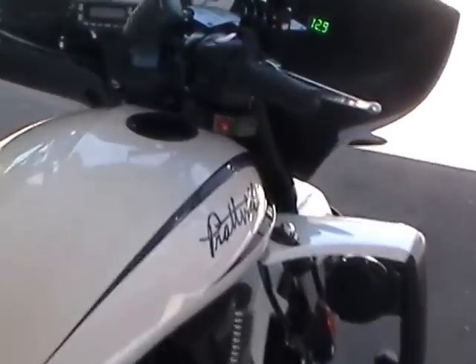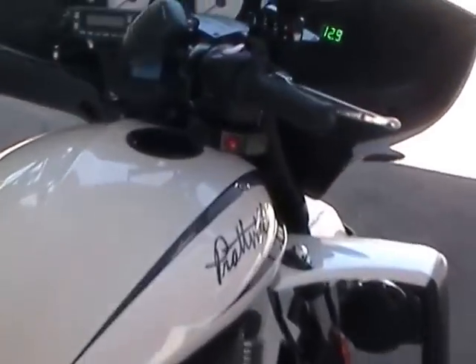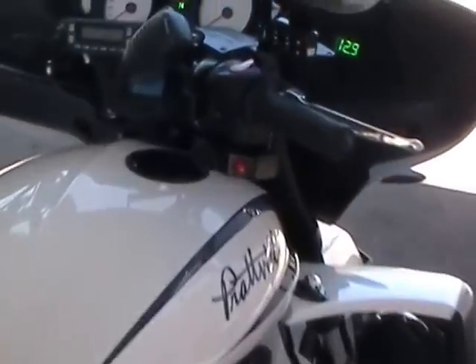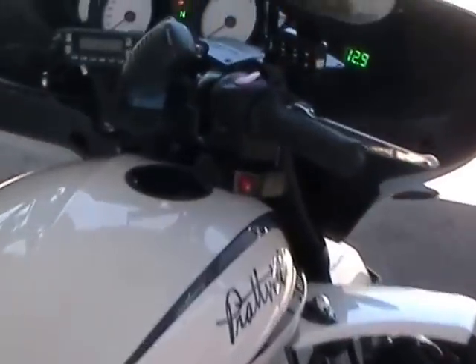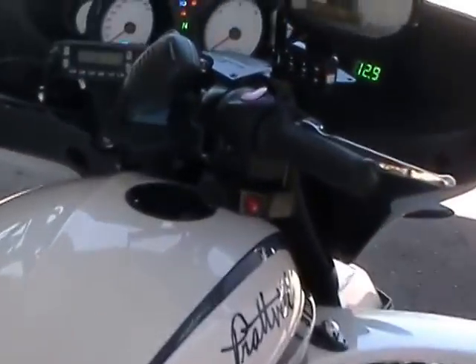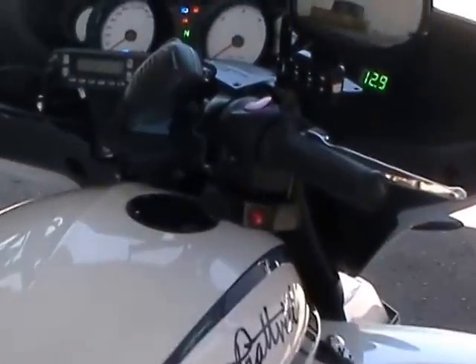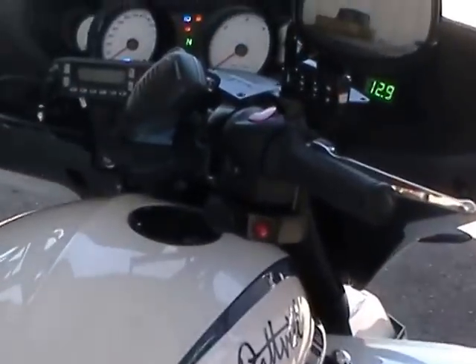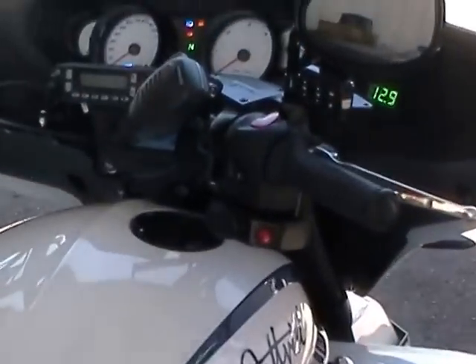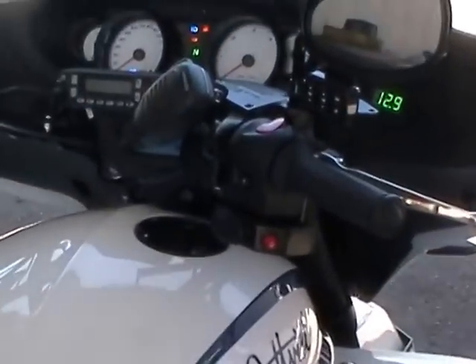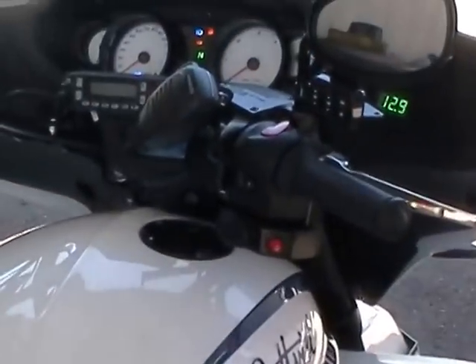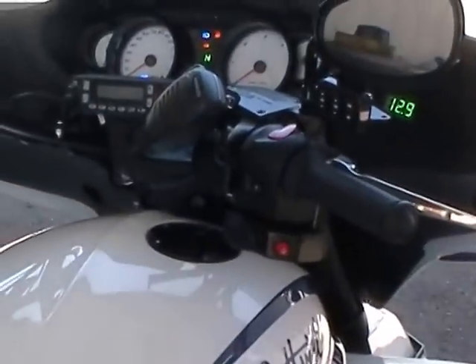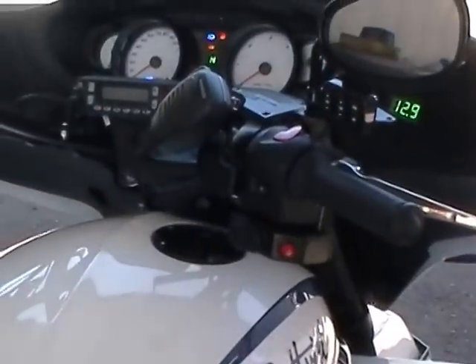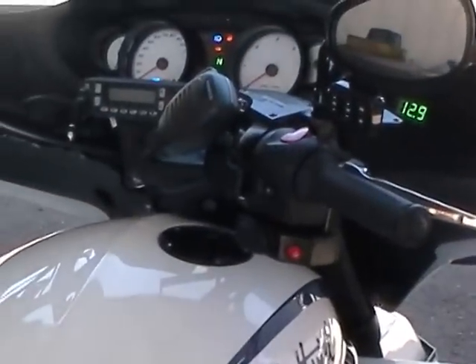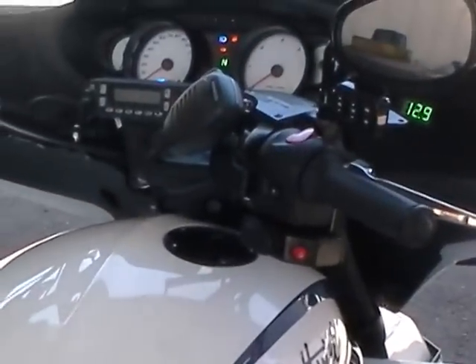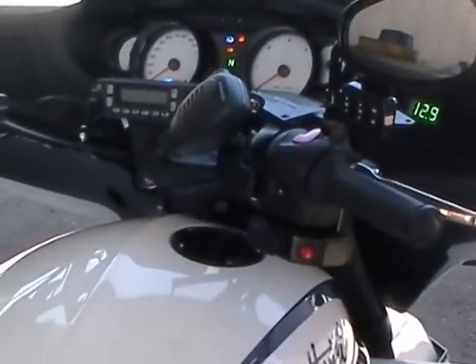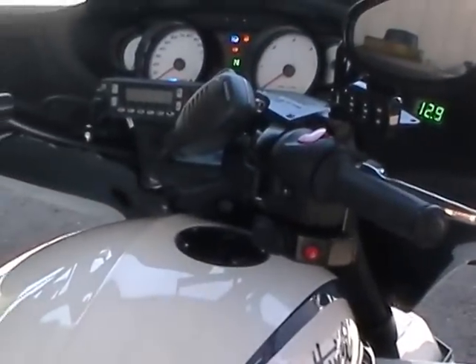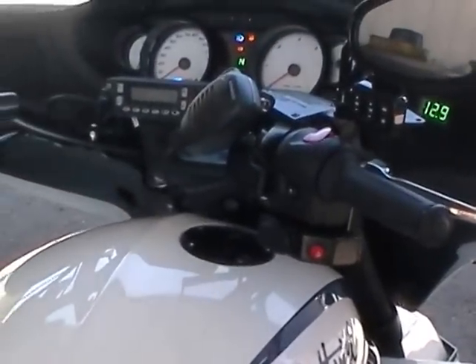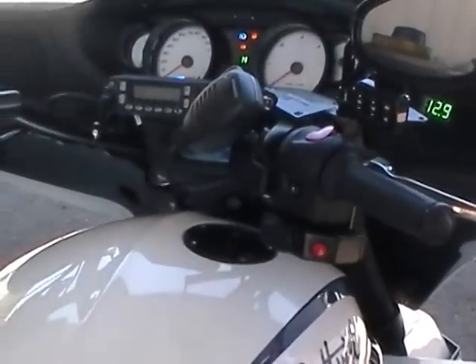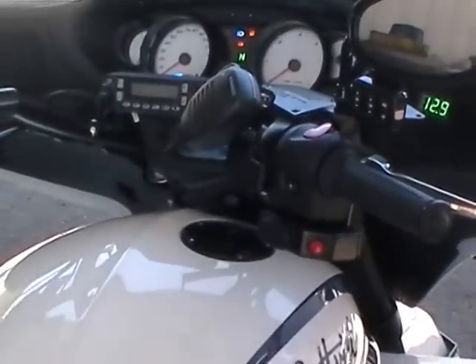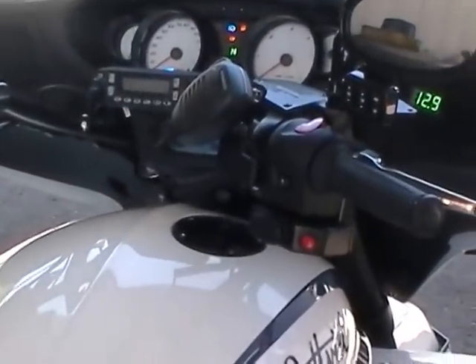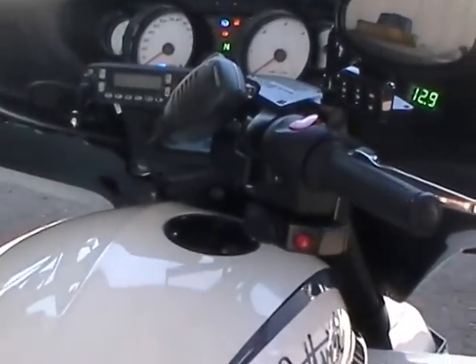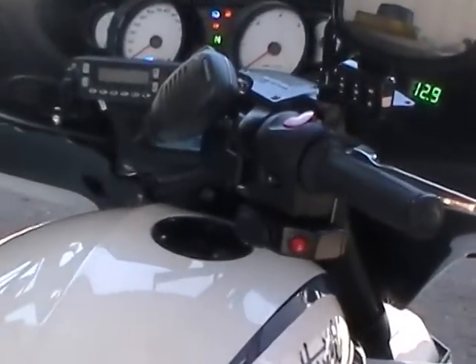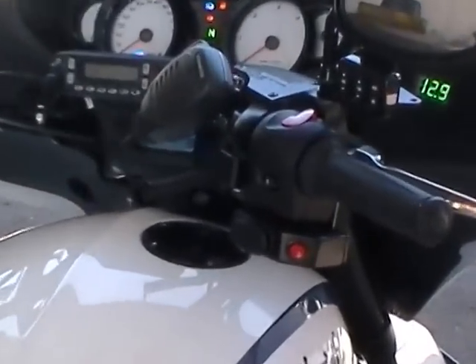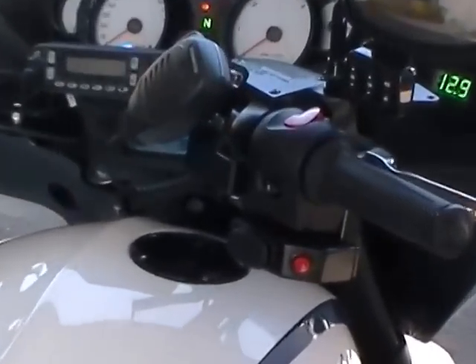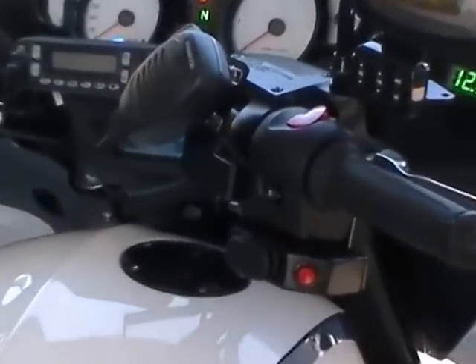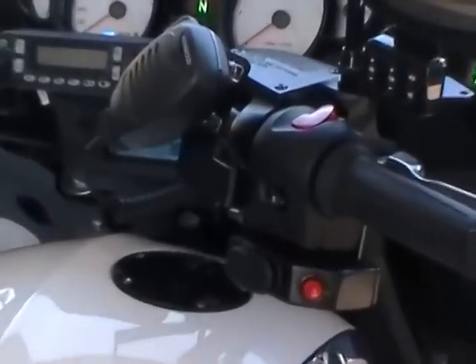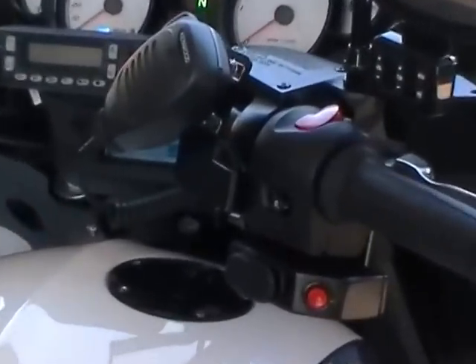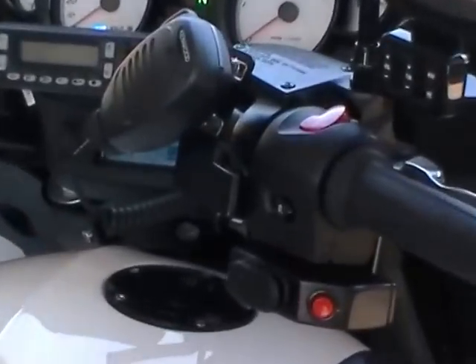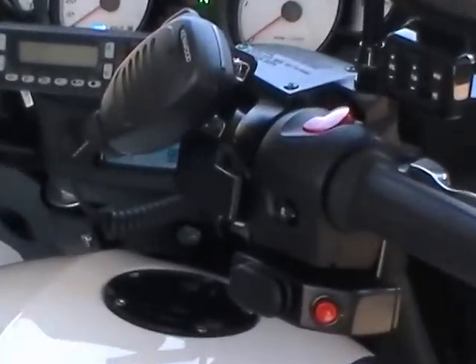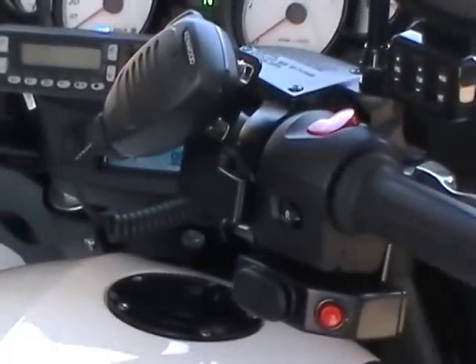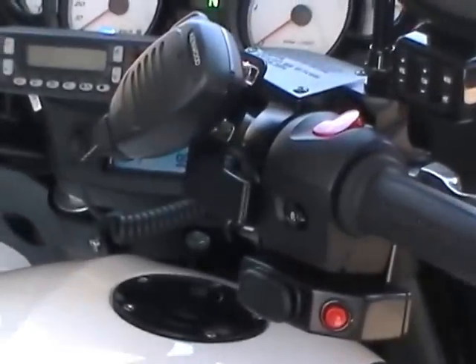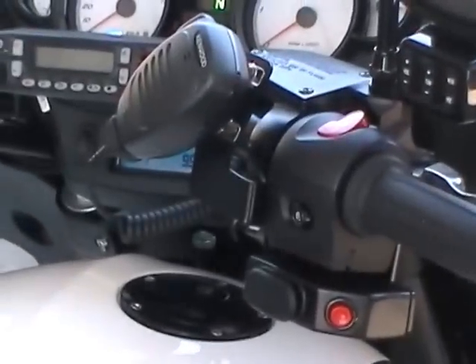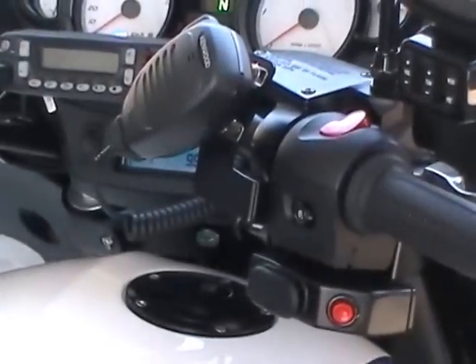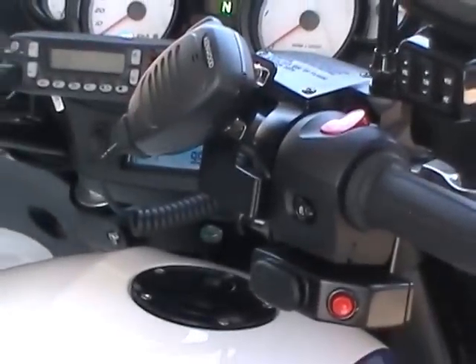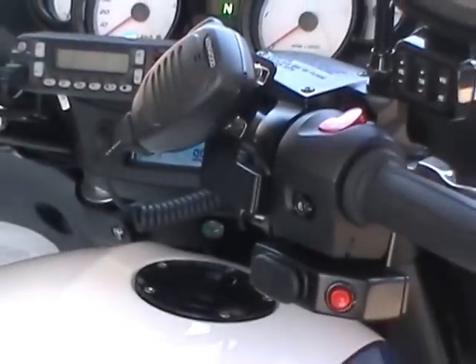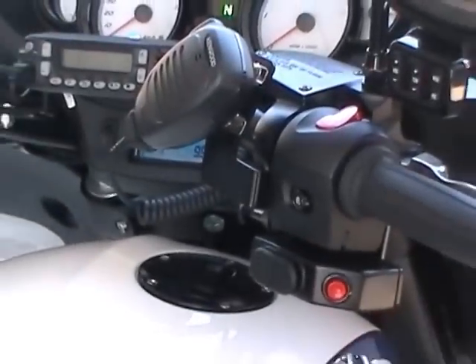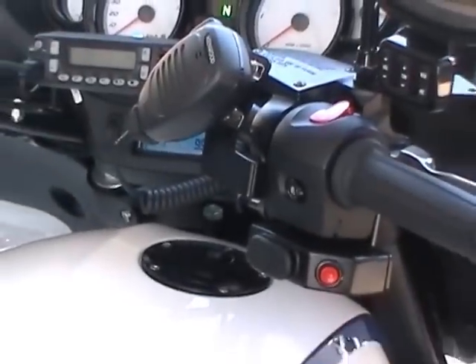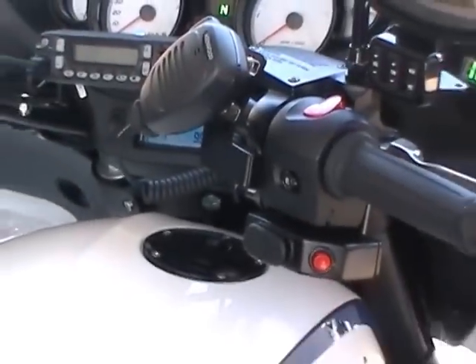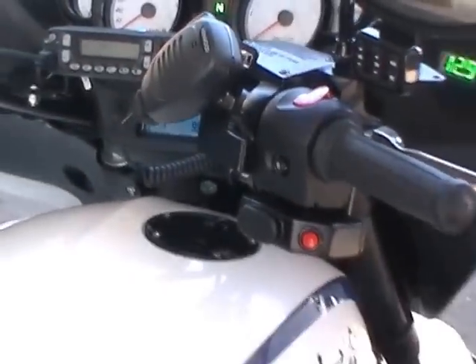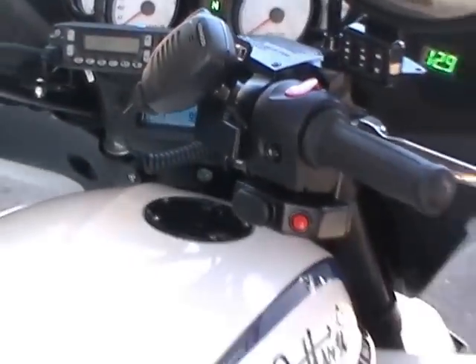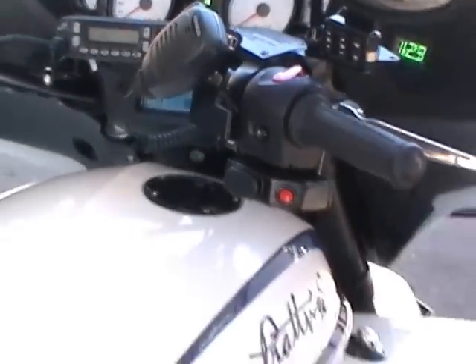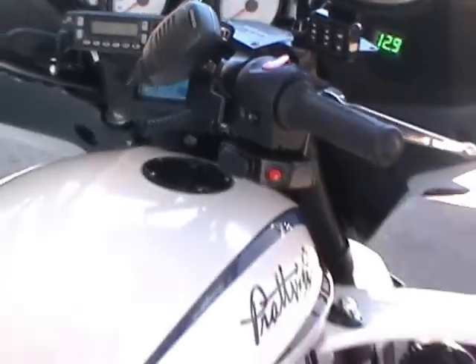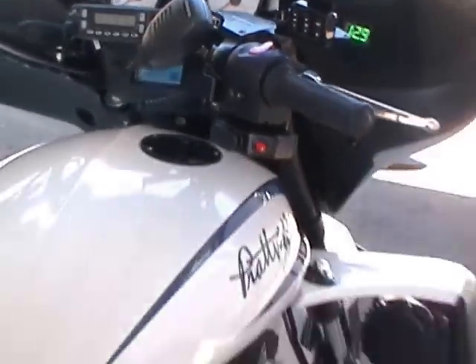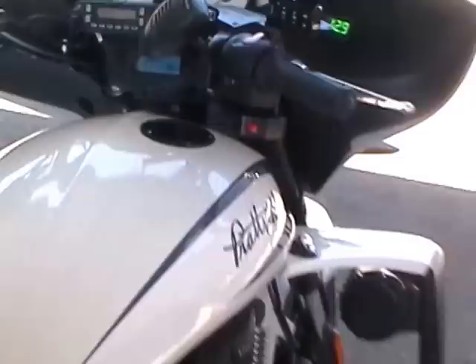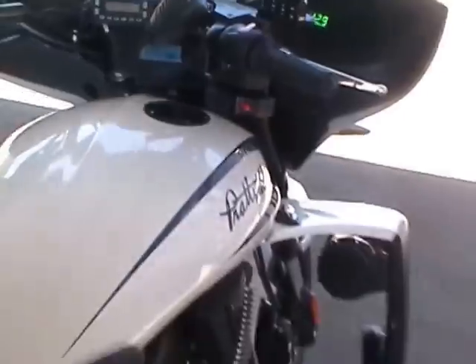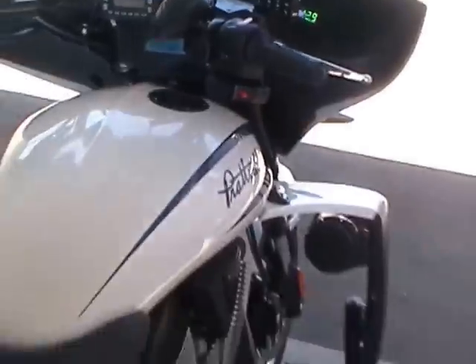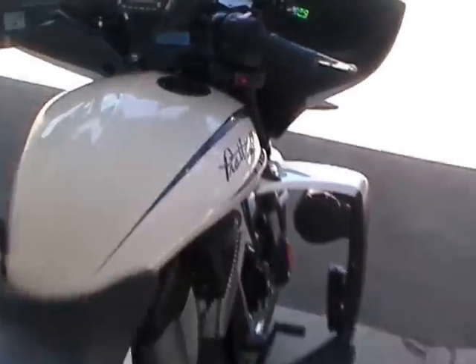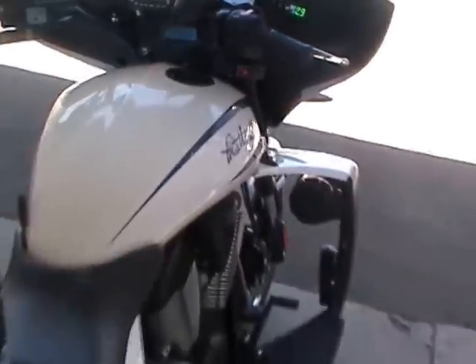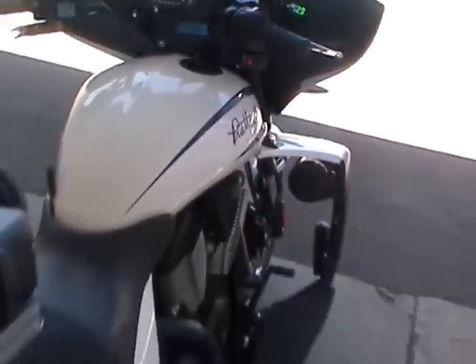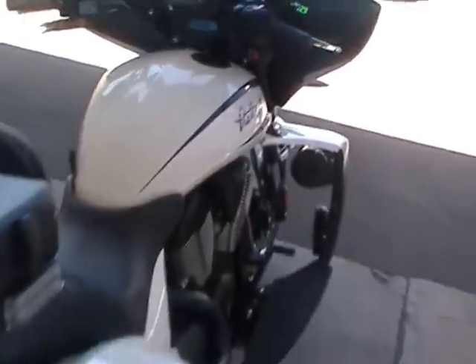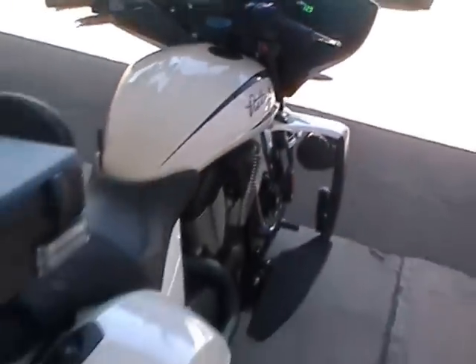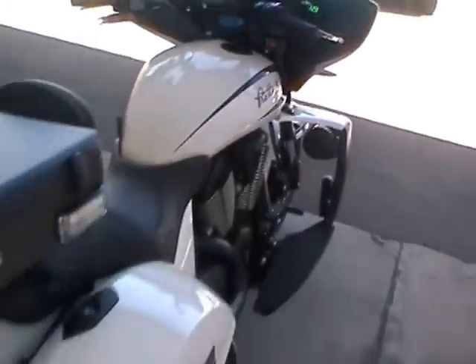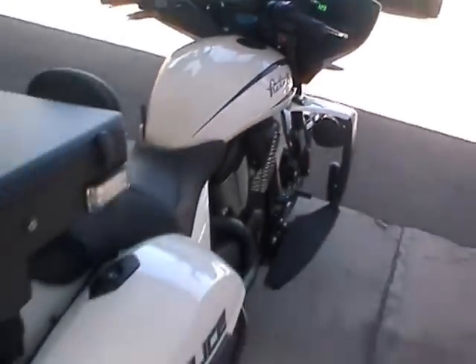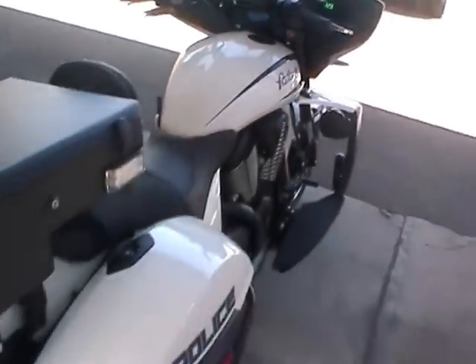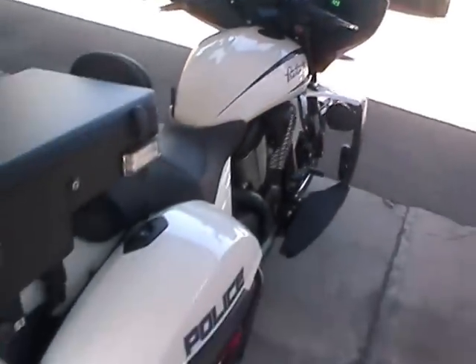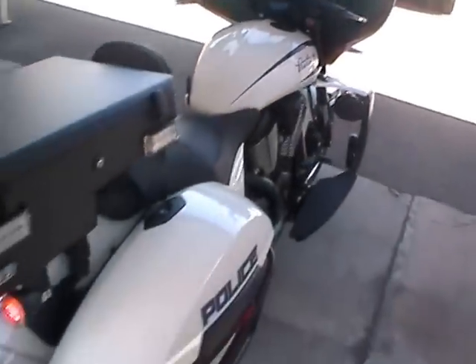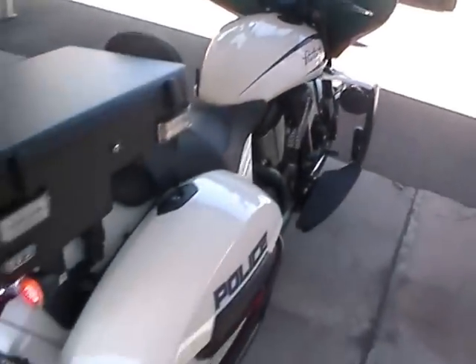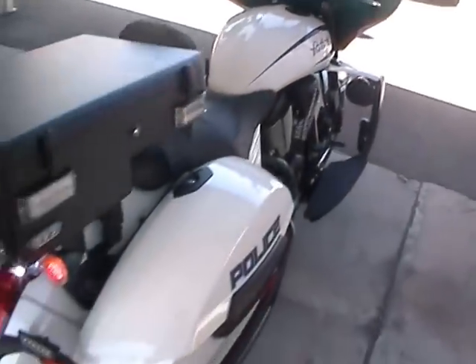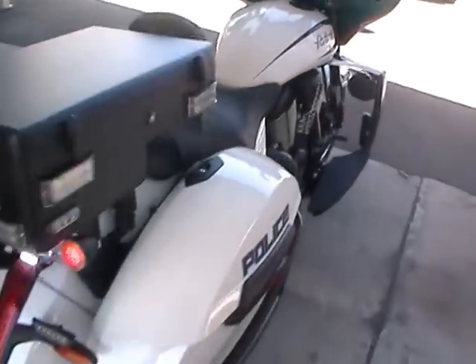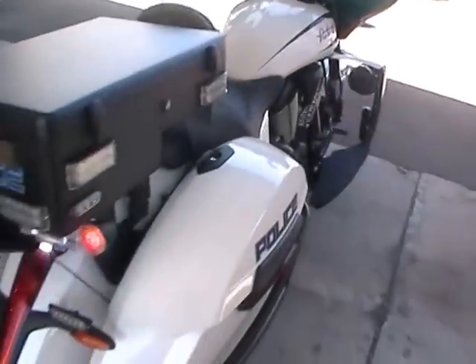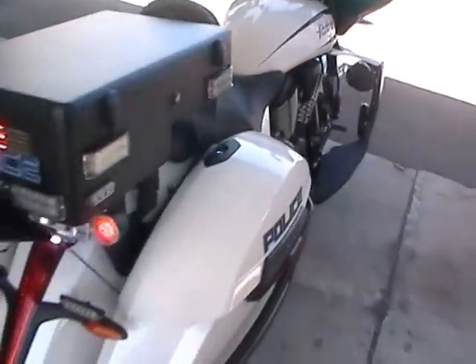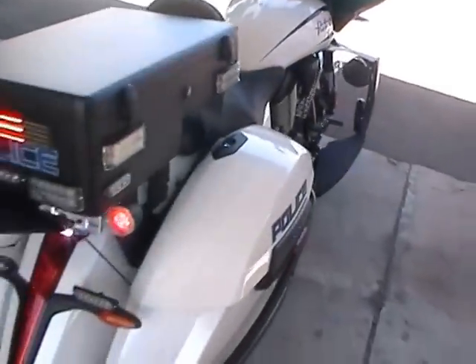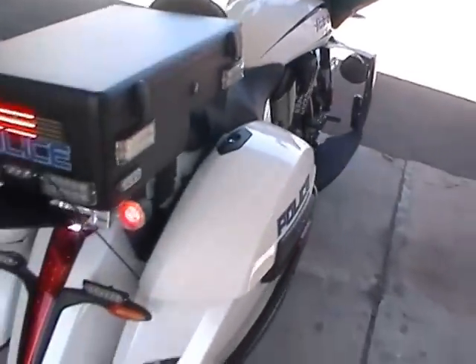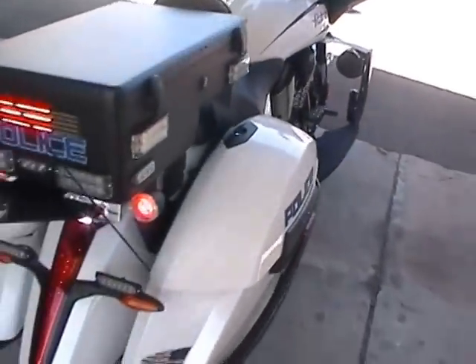We've installed their radios, their computers, and their computer printers. That's all installed and ready to go for them.